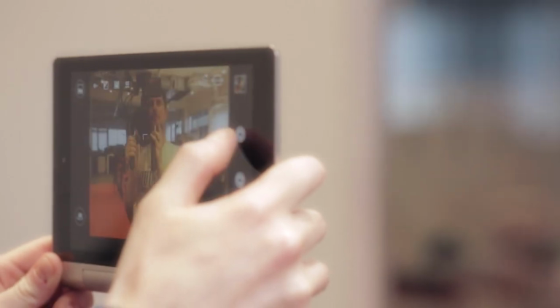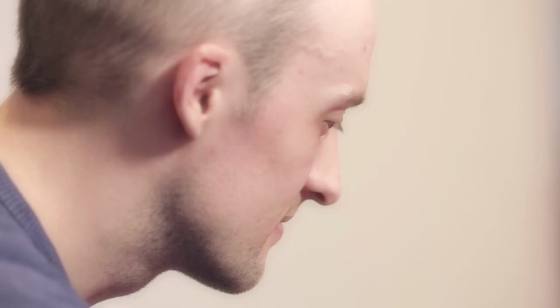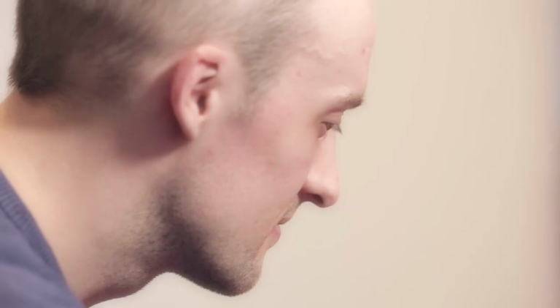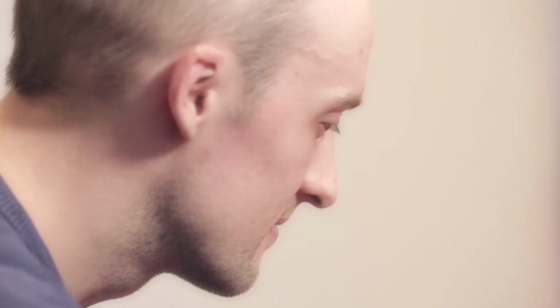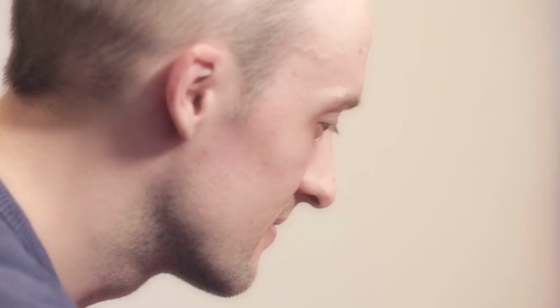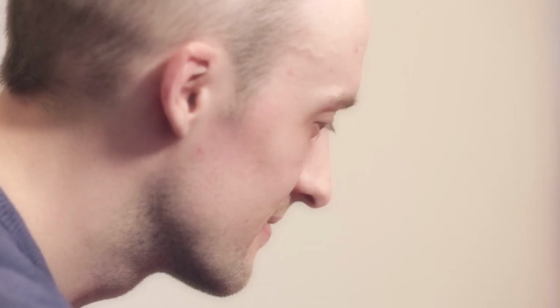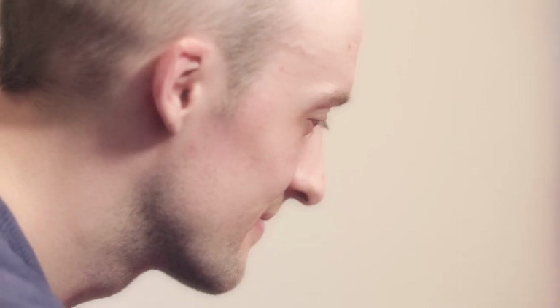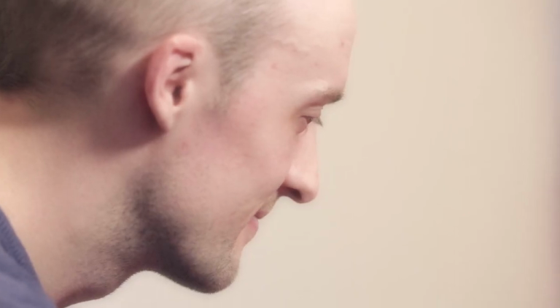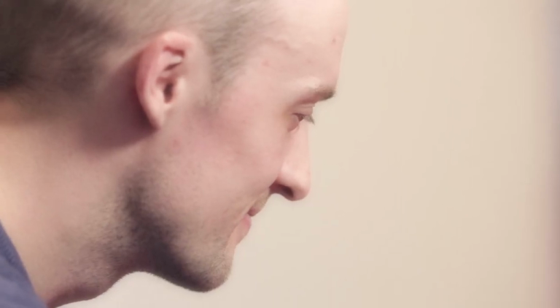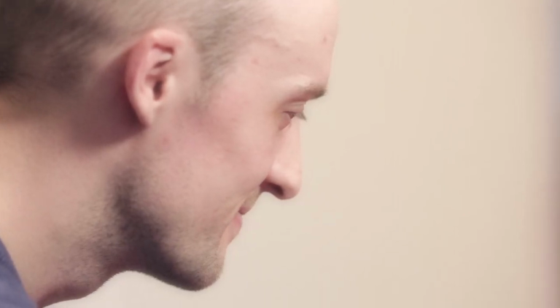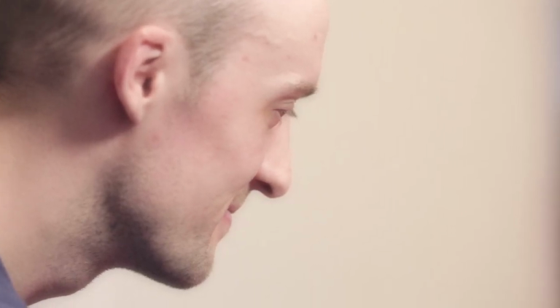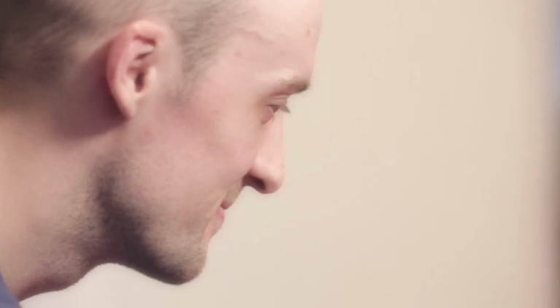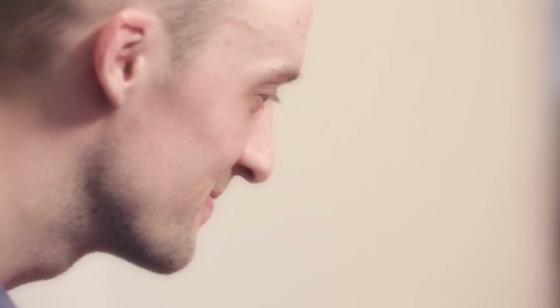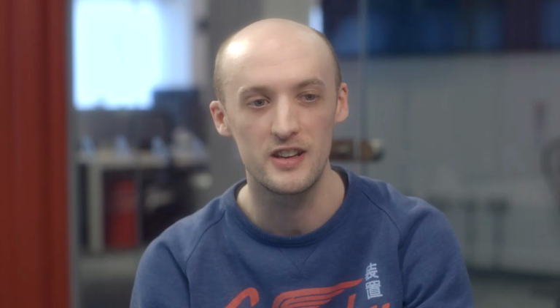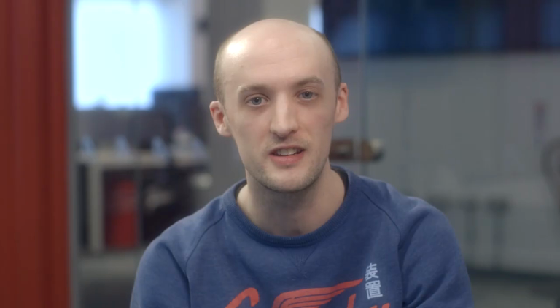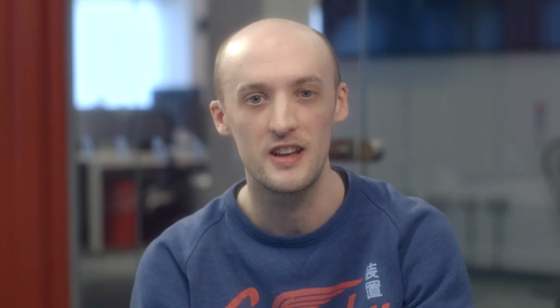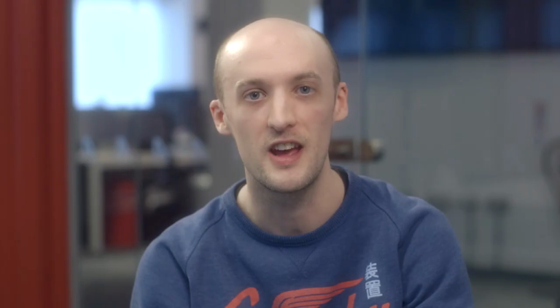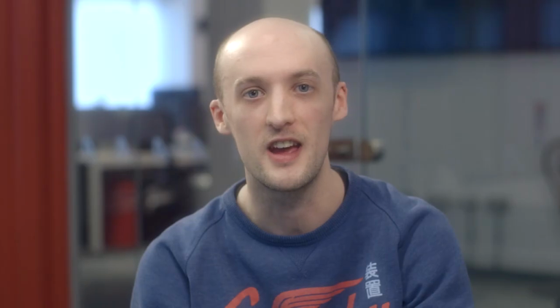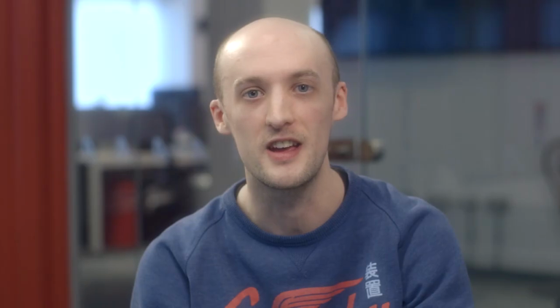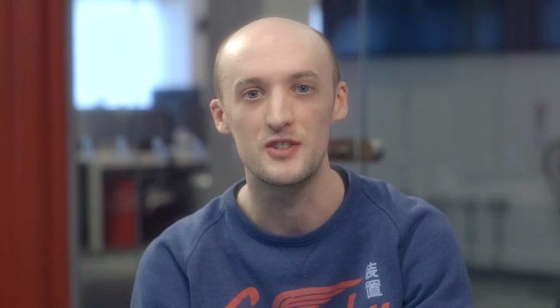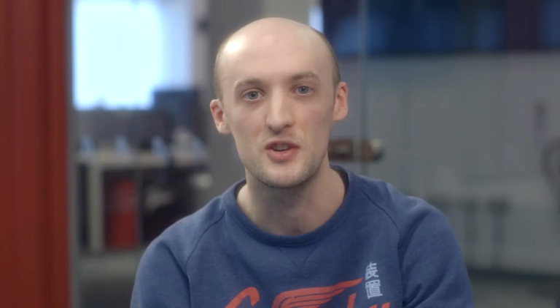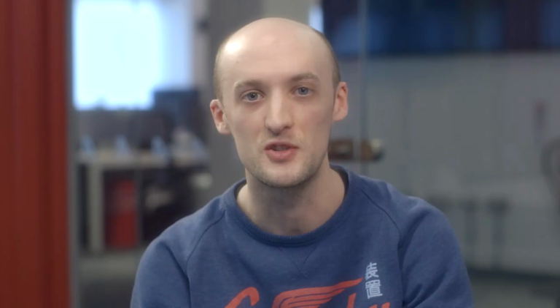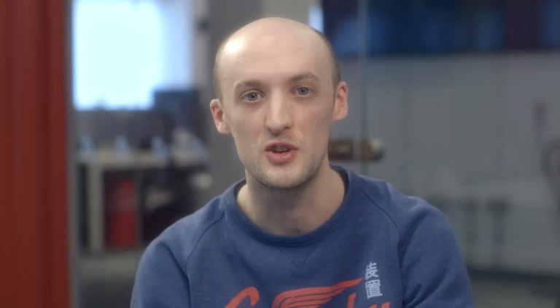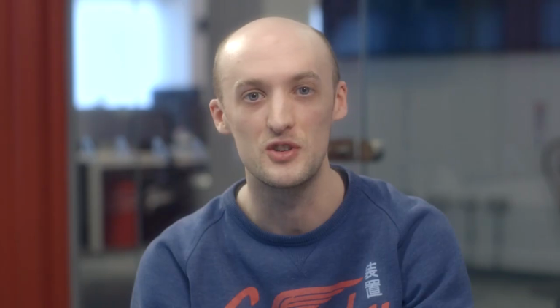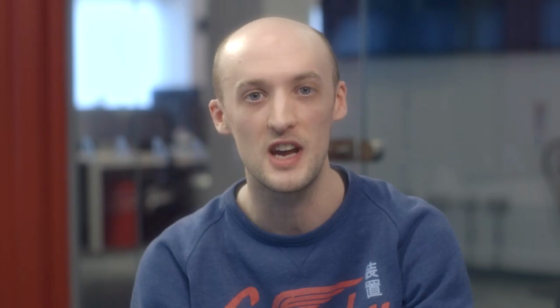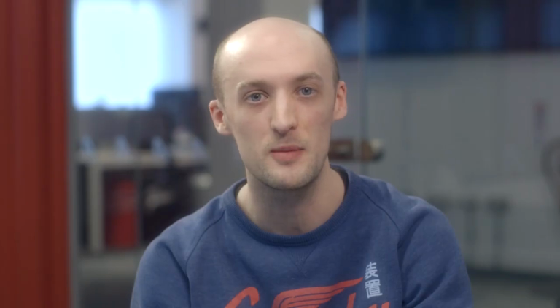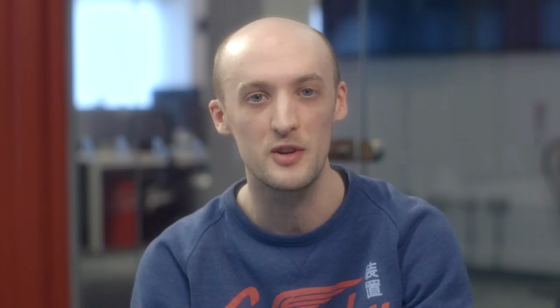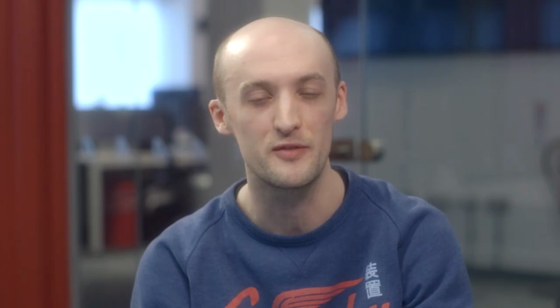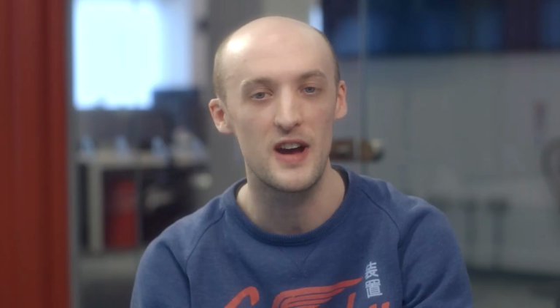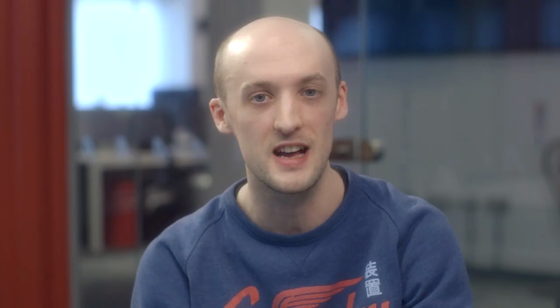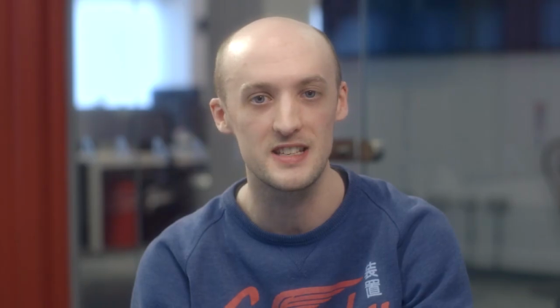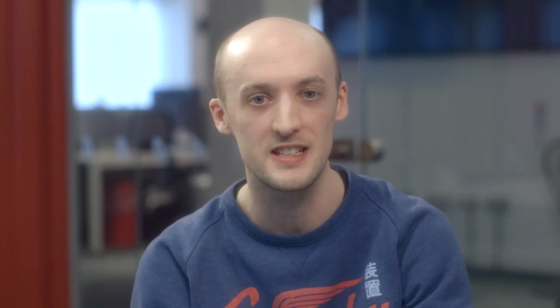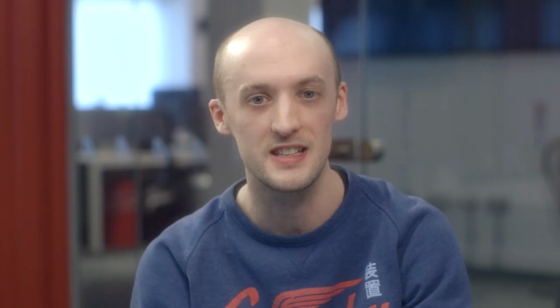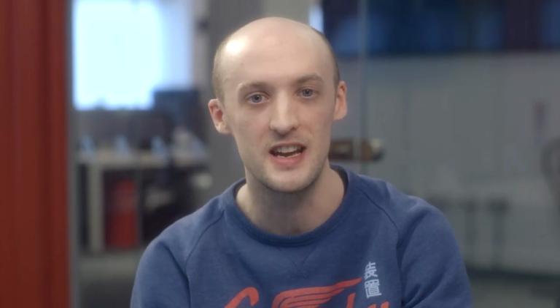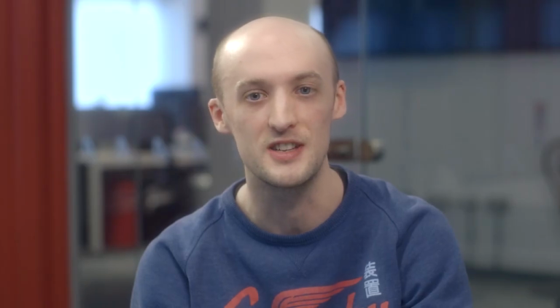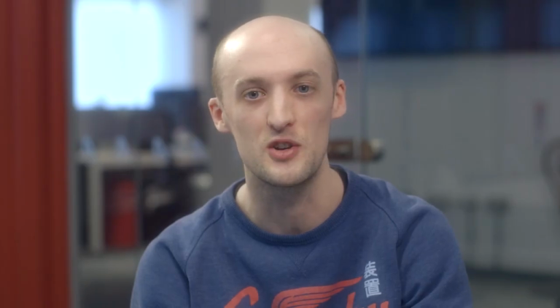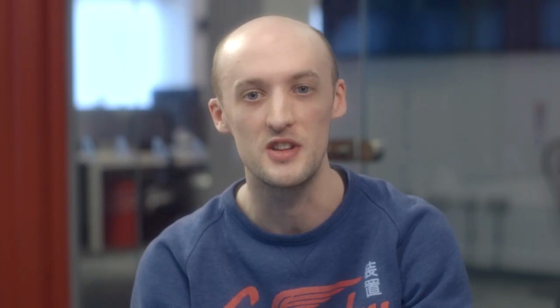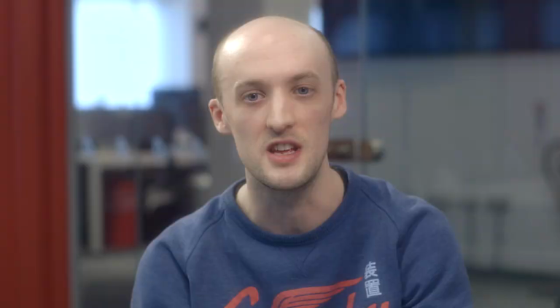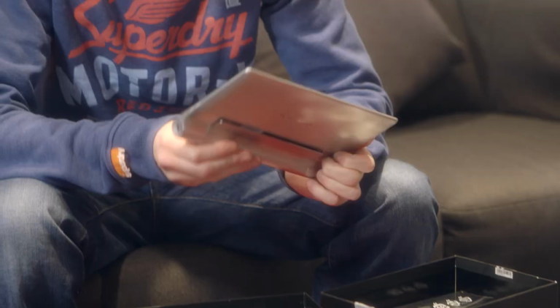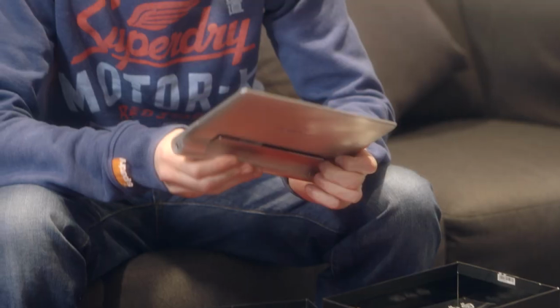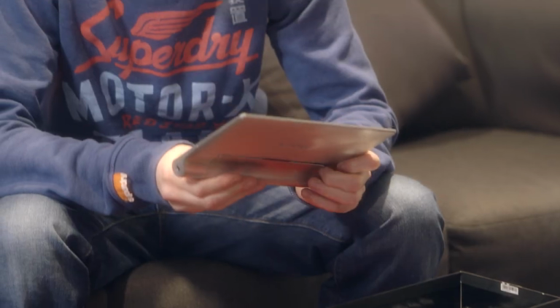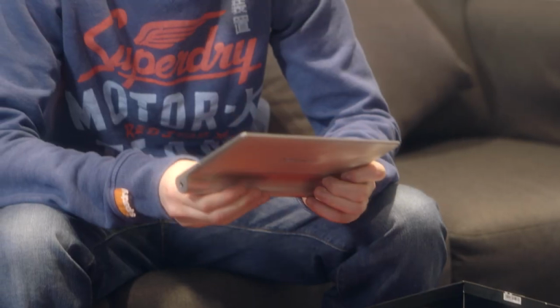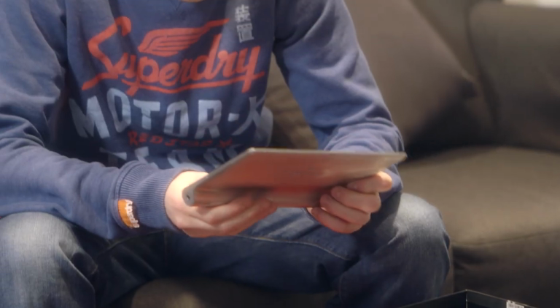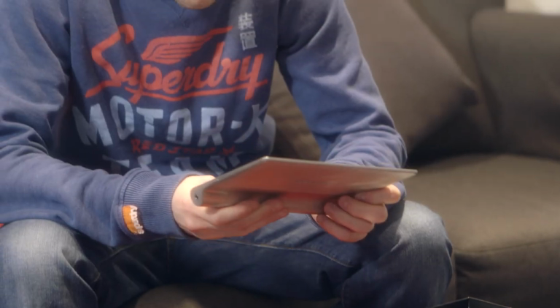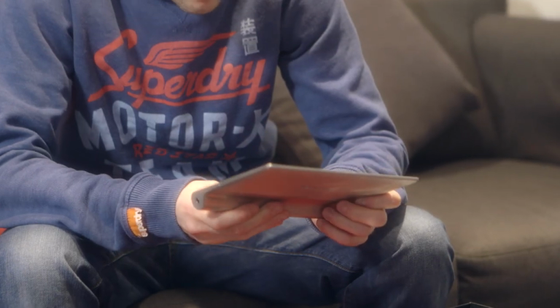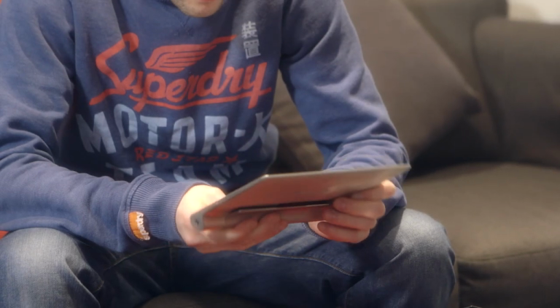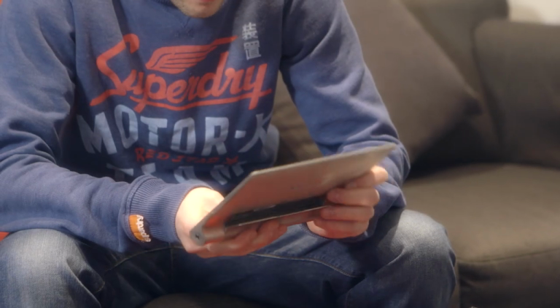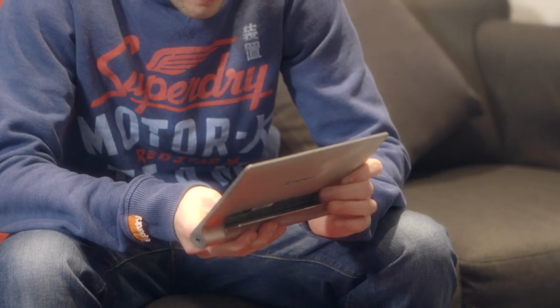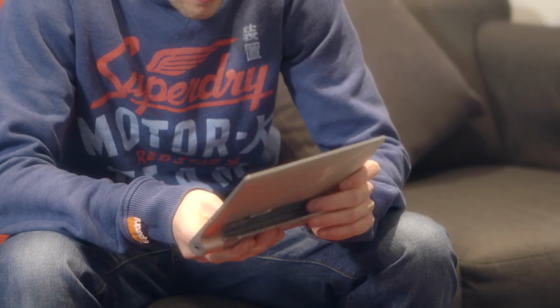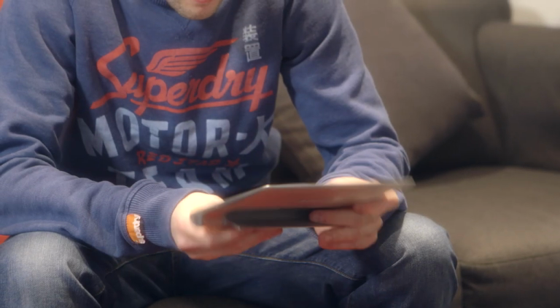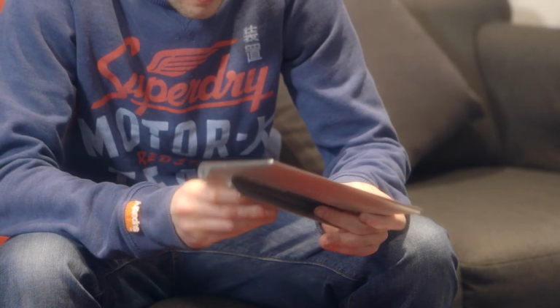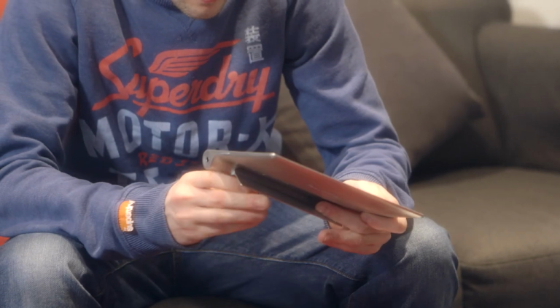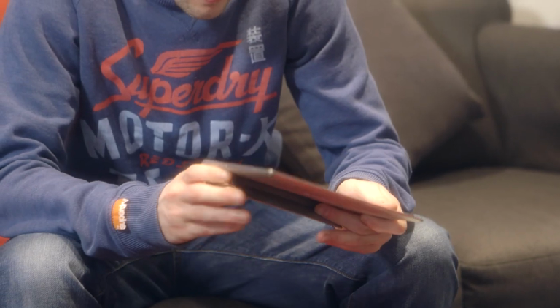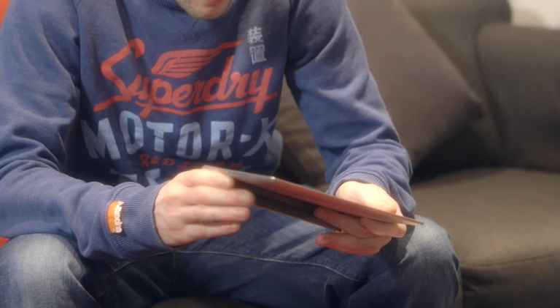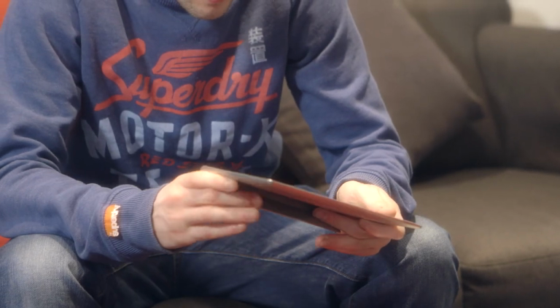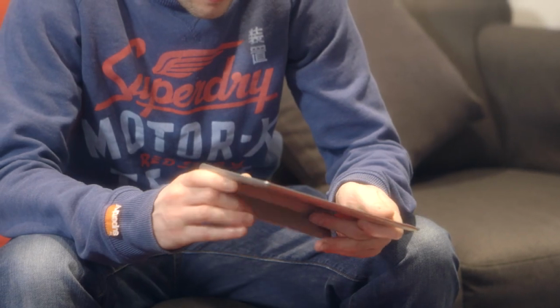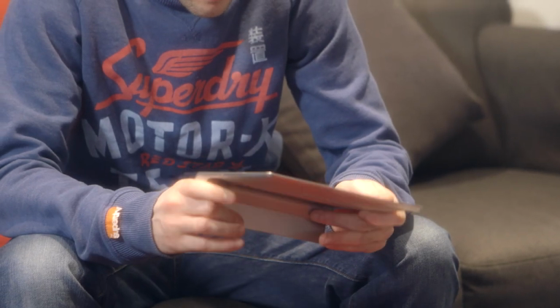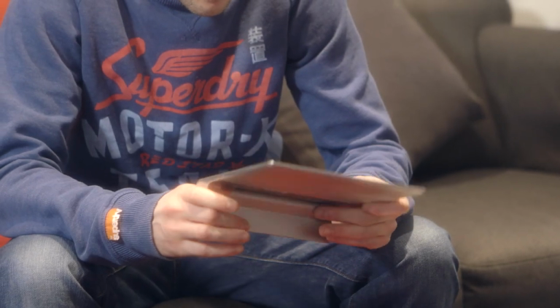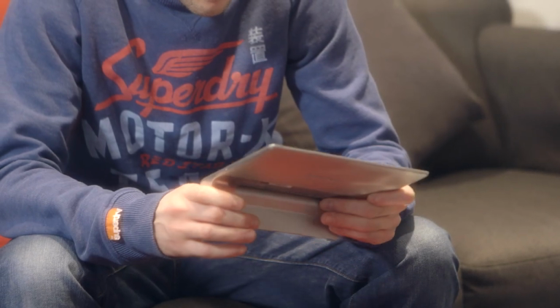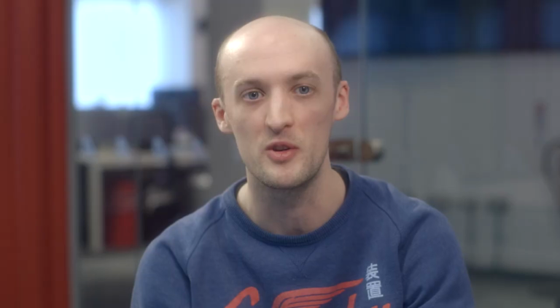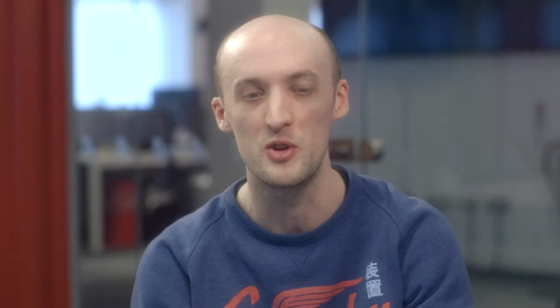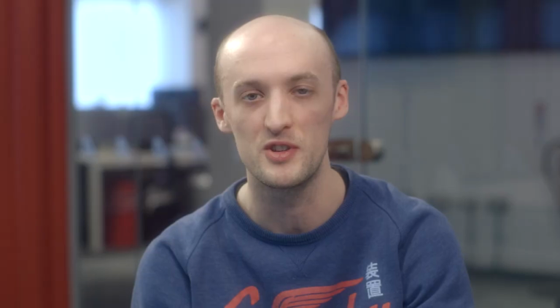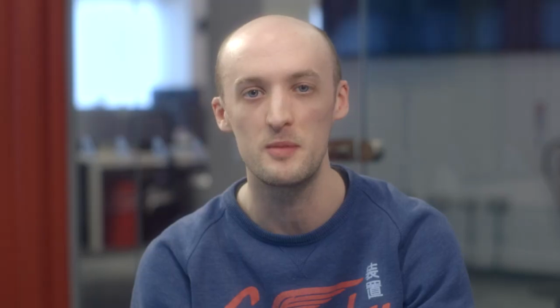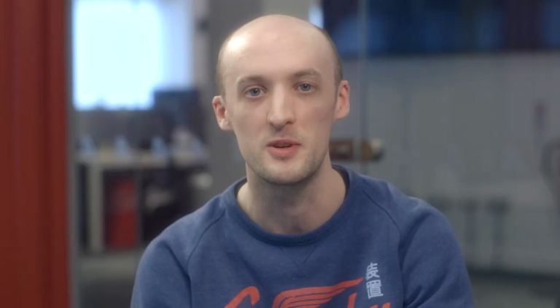I'd recommend this tablet to a friend. It's a good tablet, fast, and it's got the cool stand feature. So it's all round a good tablet.